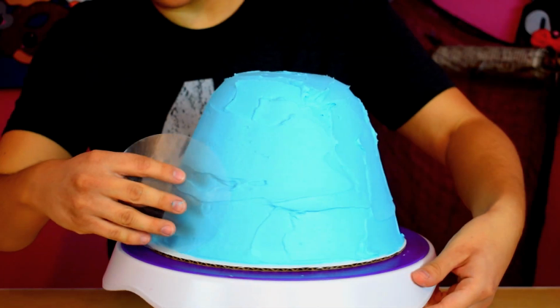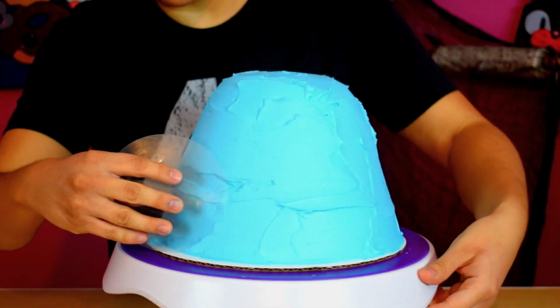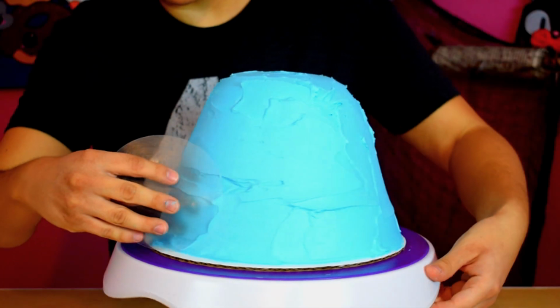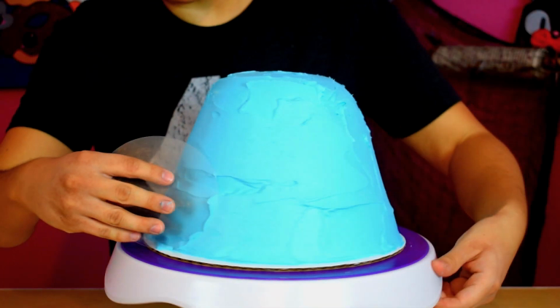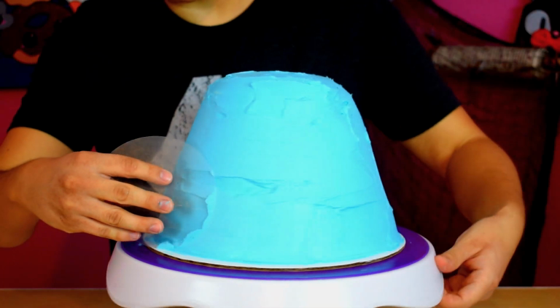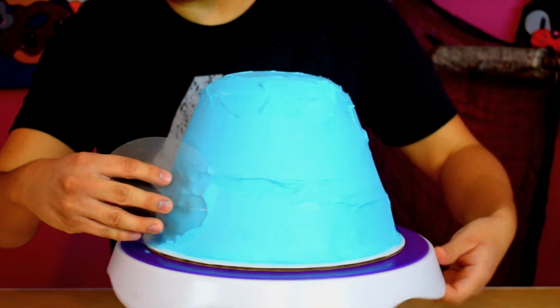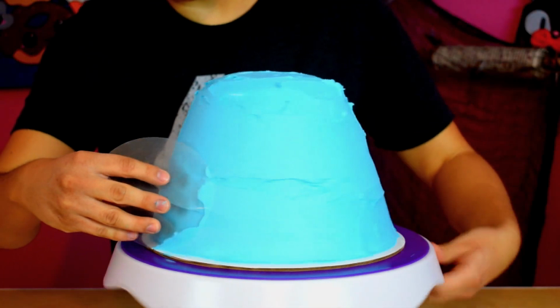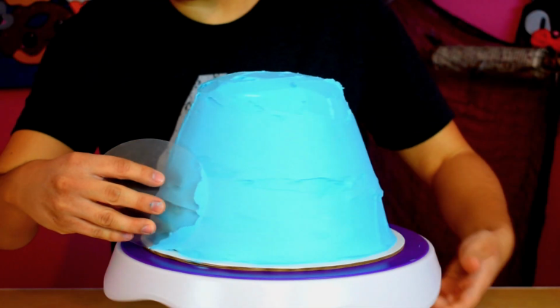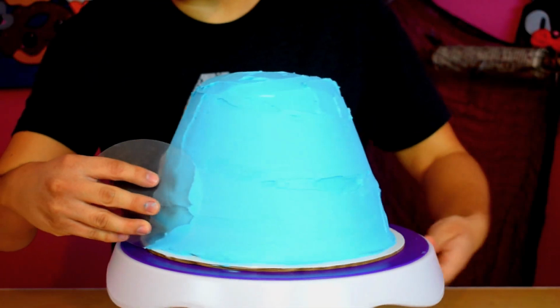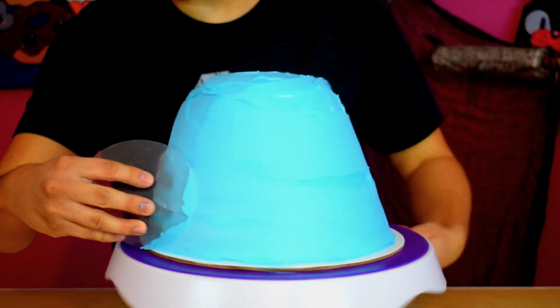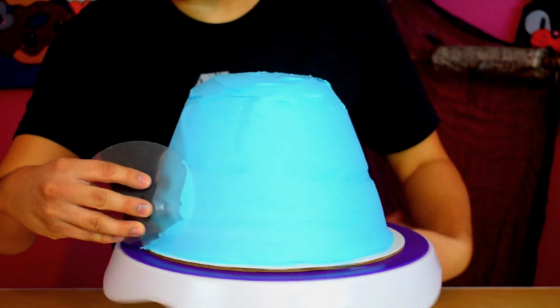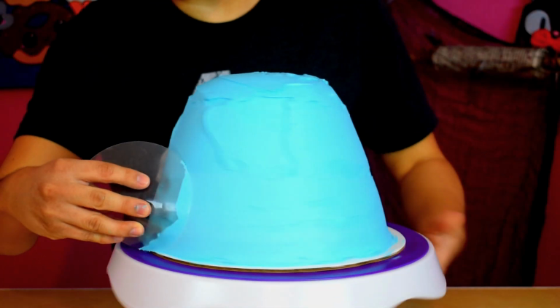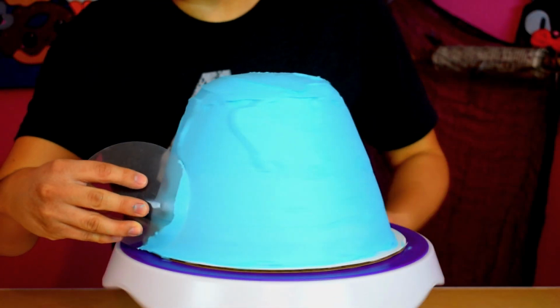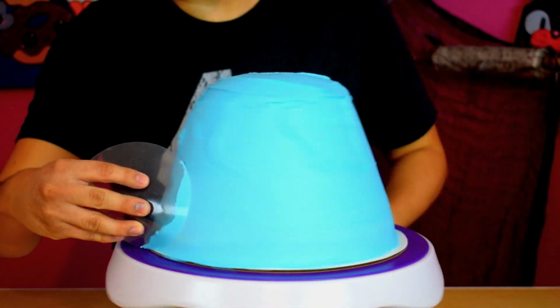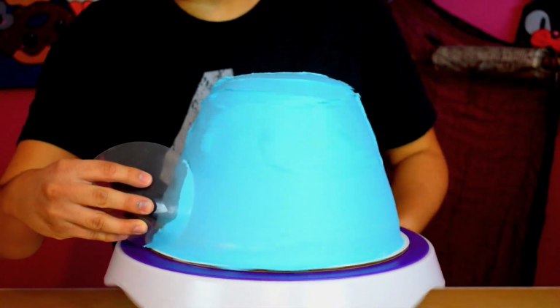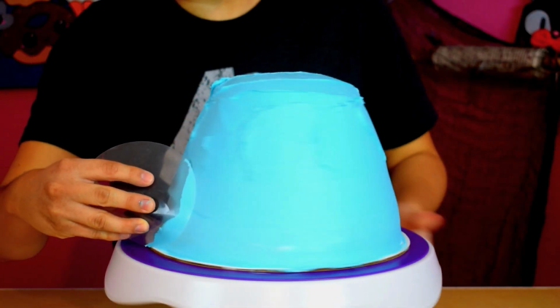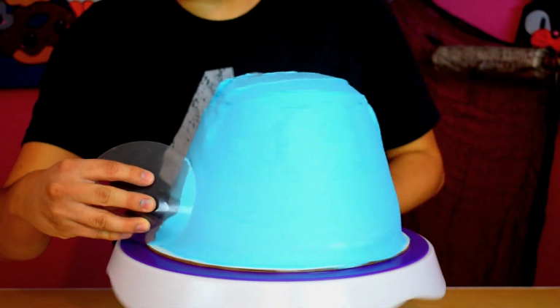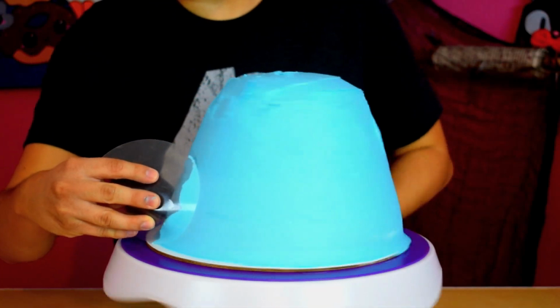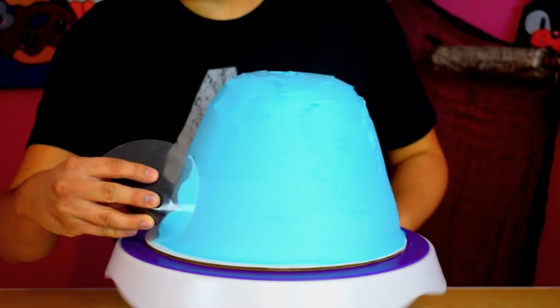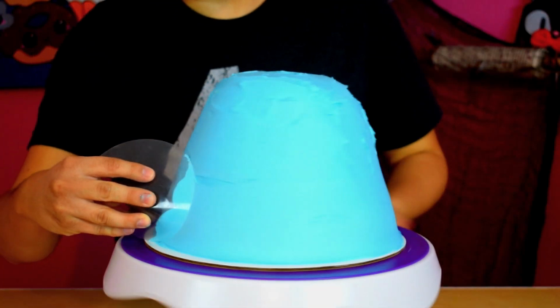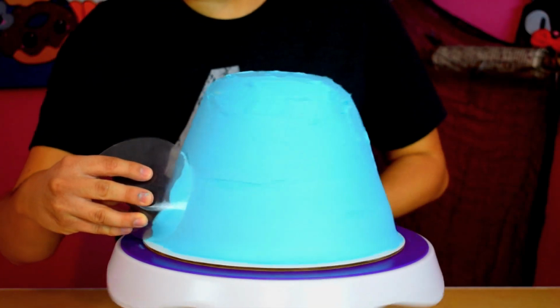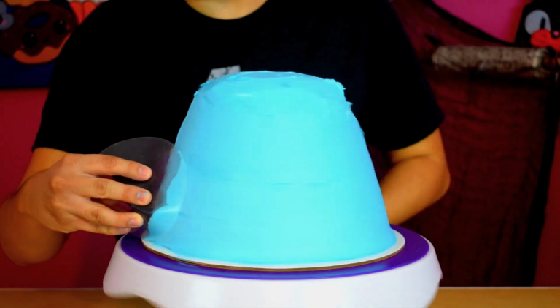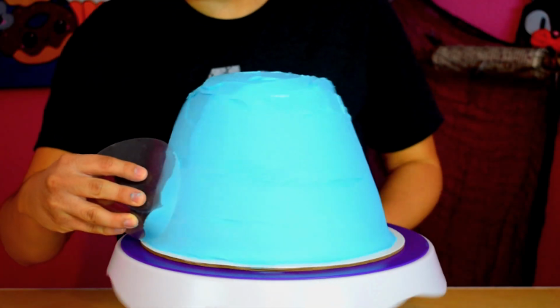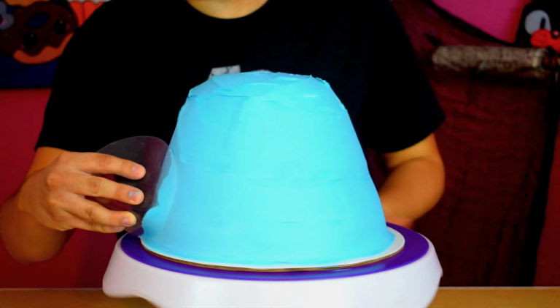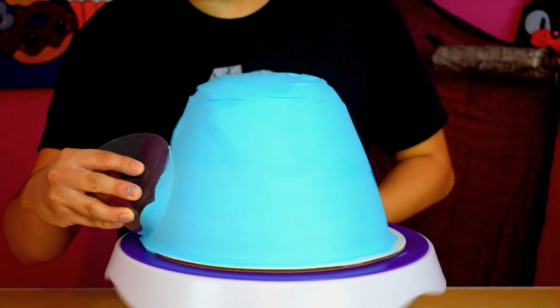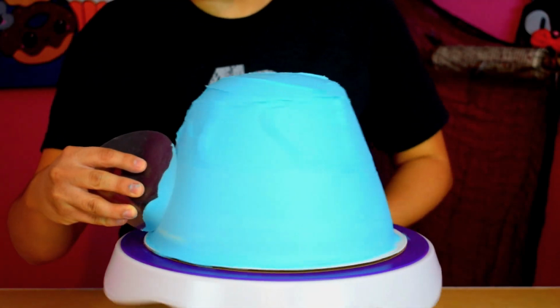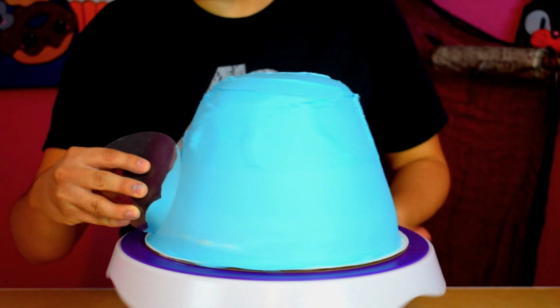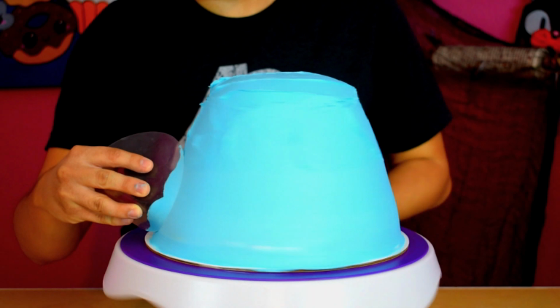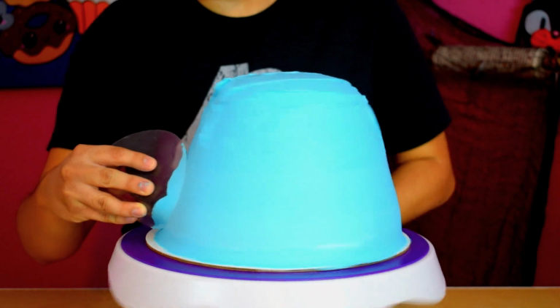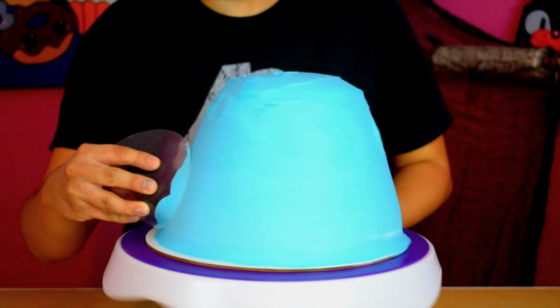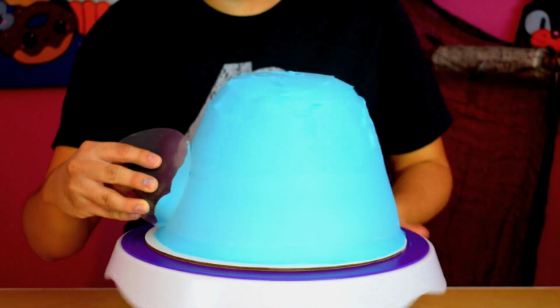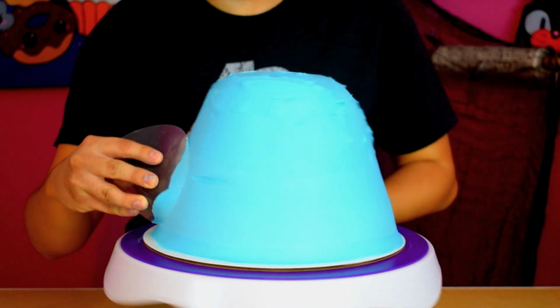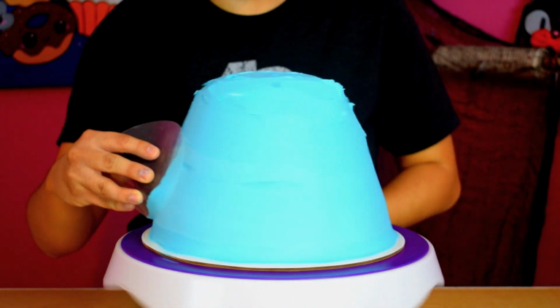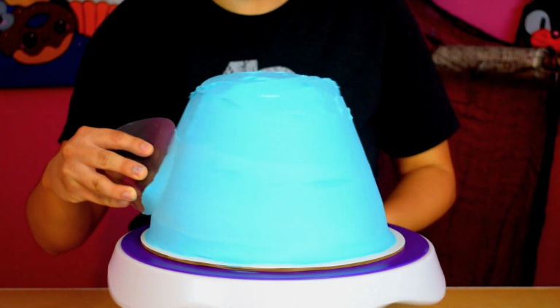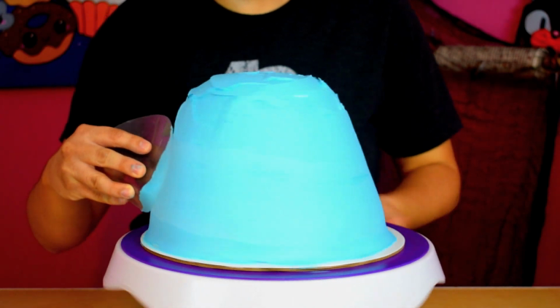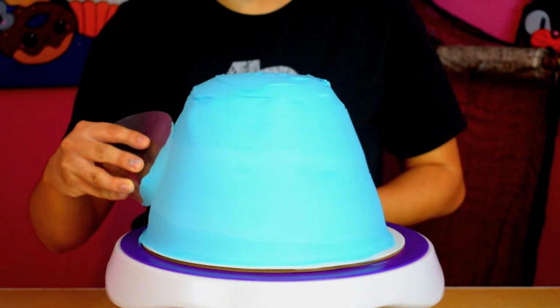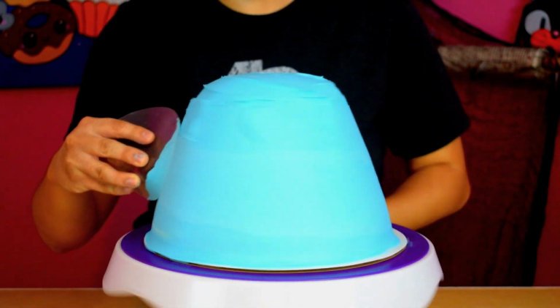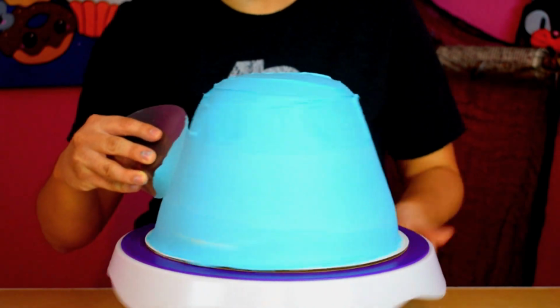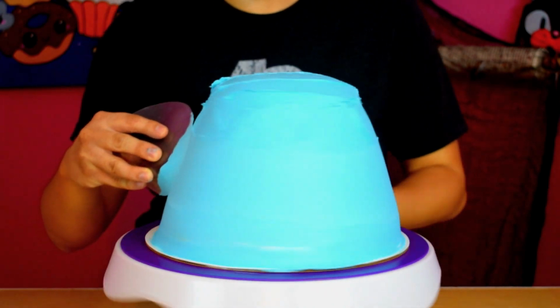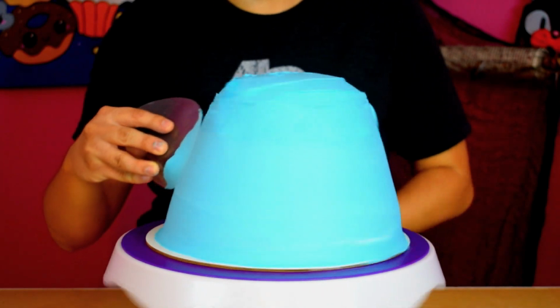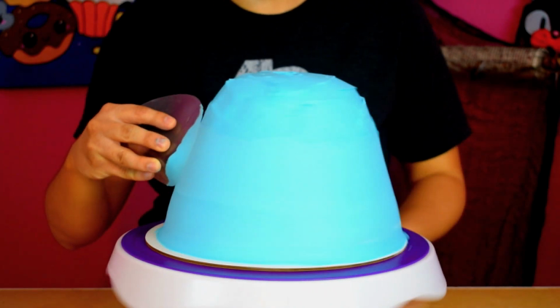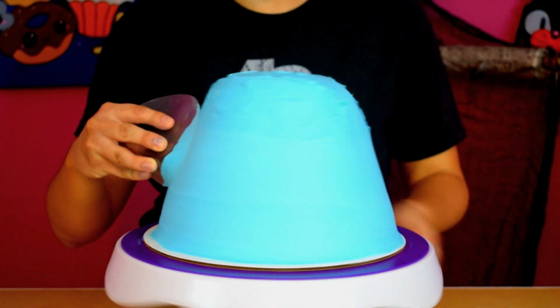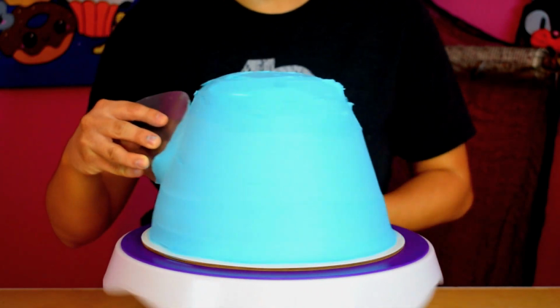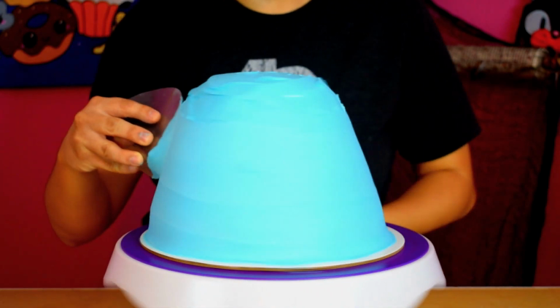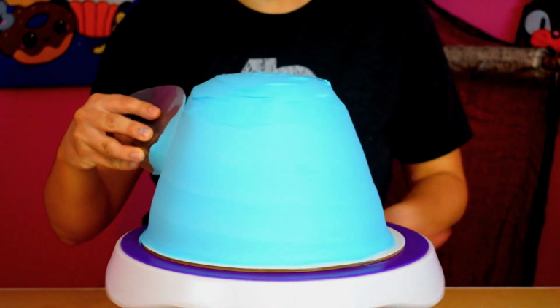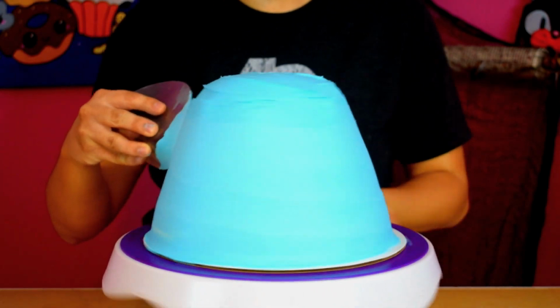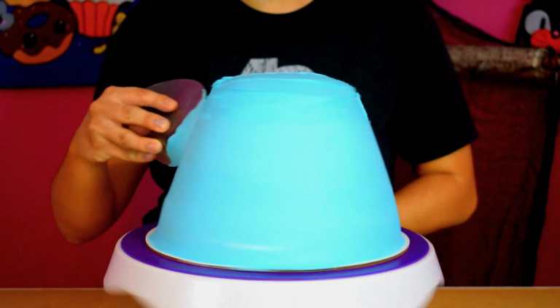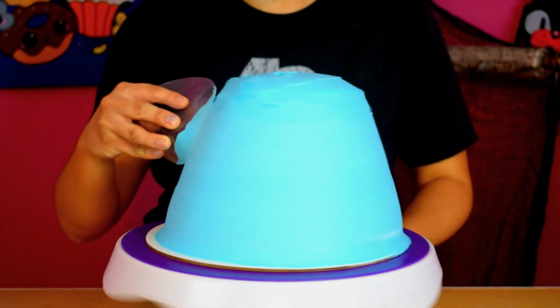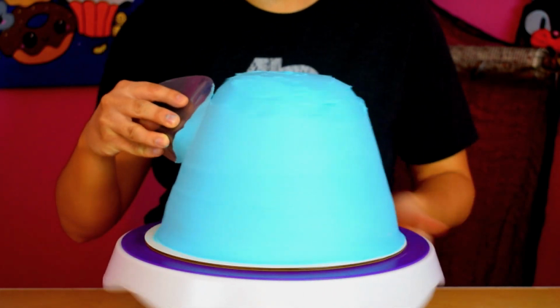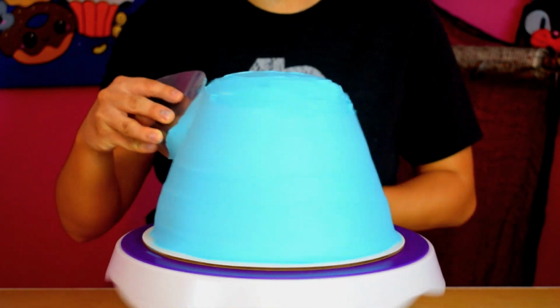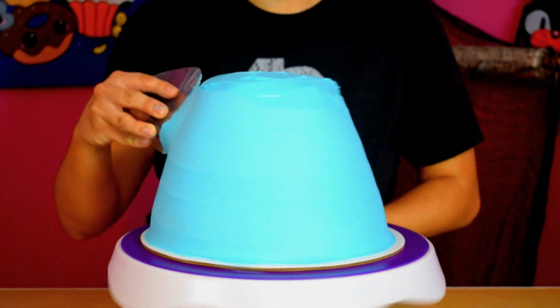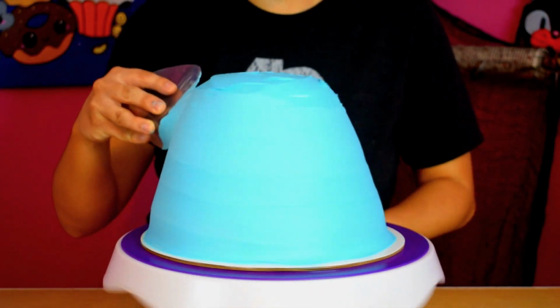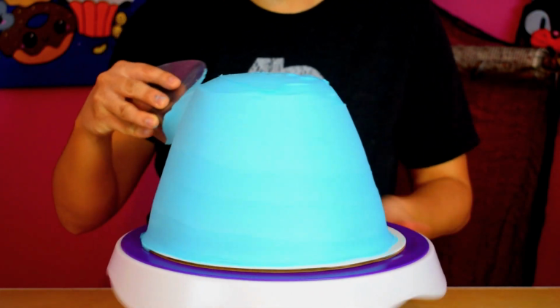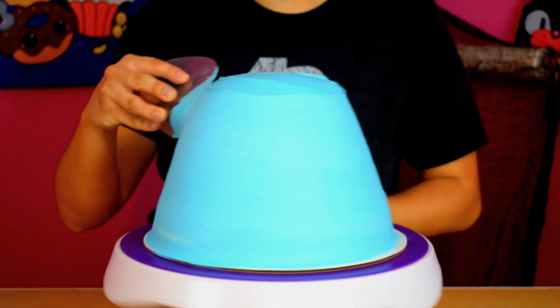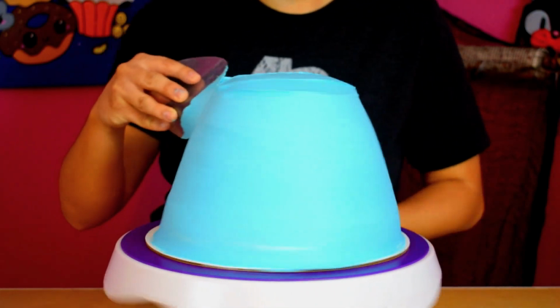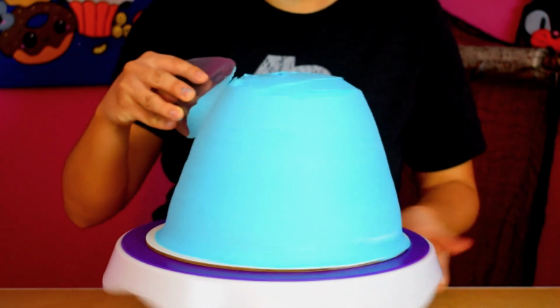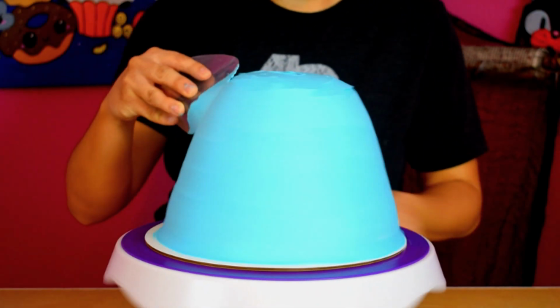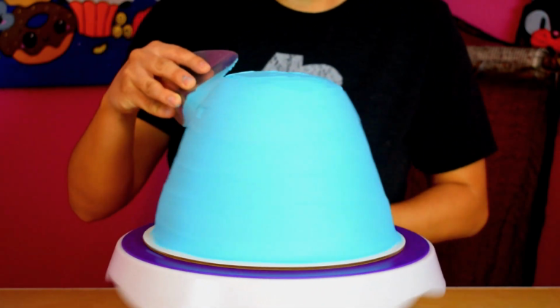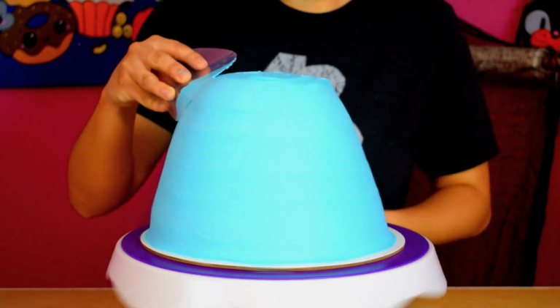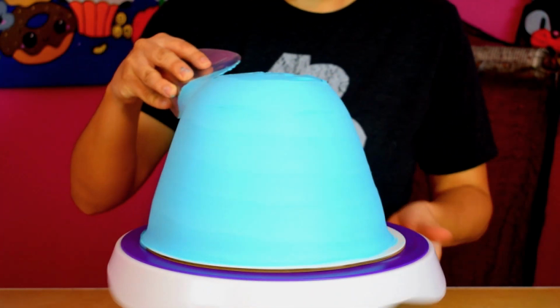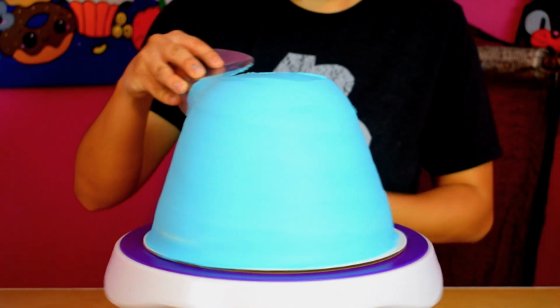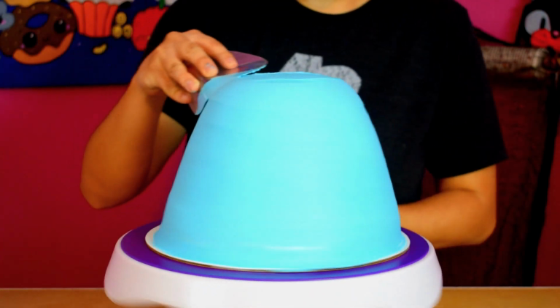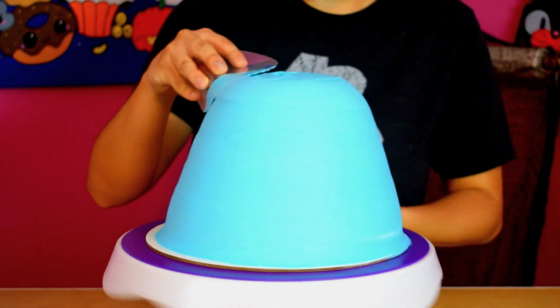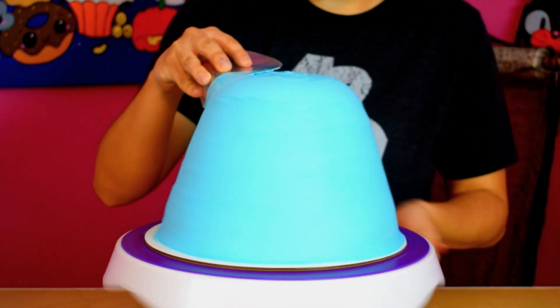And instead of pink, he wanted his cake blue — so thank god he told me before I dyed my buttercream pink.